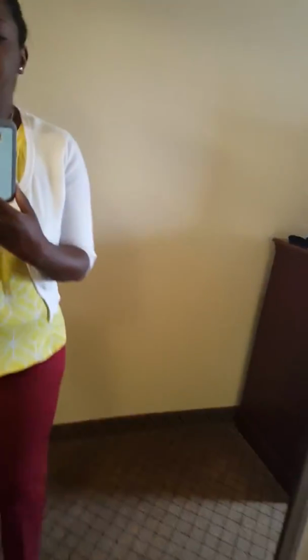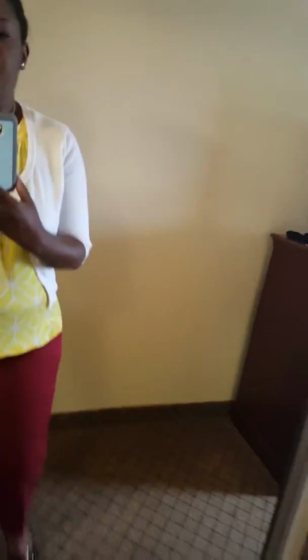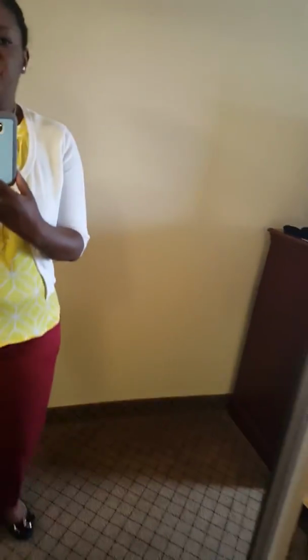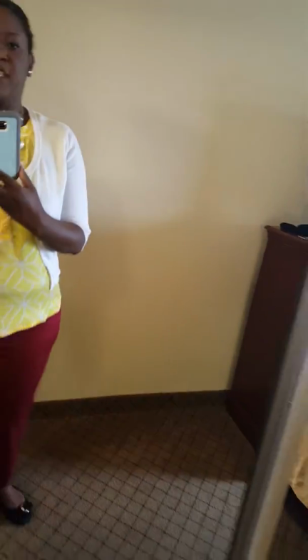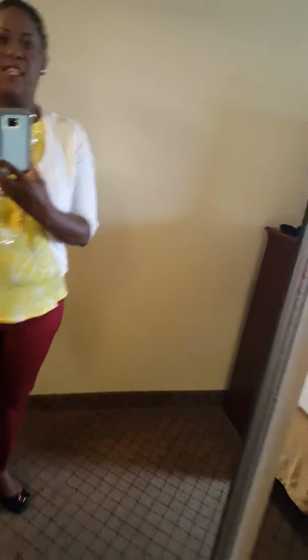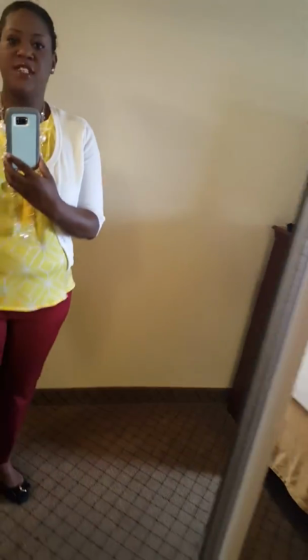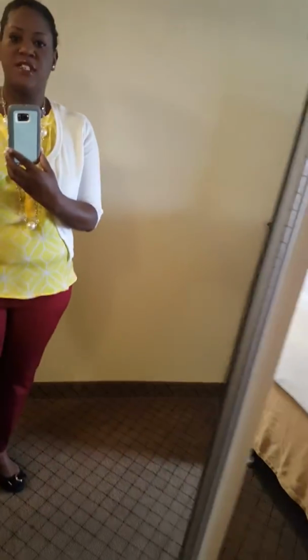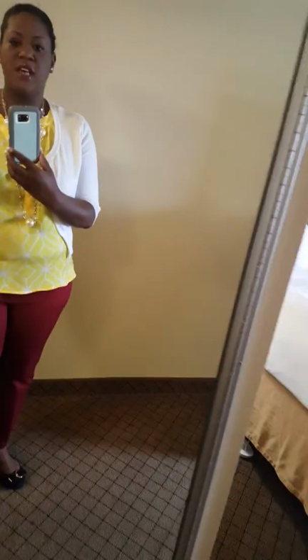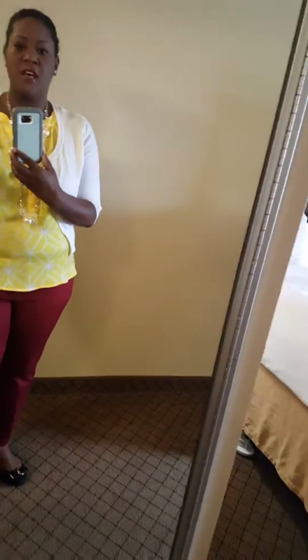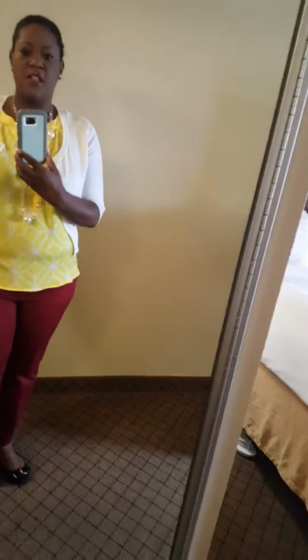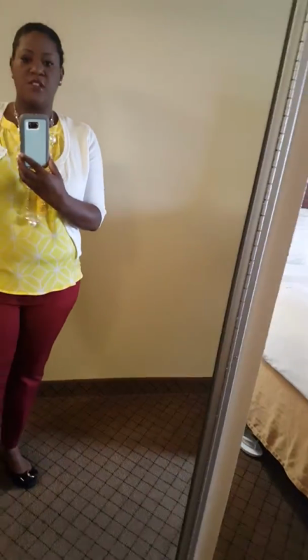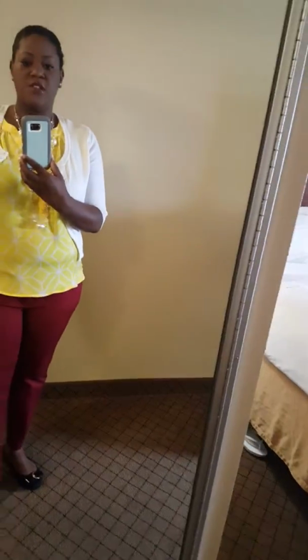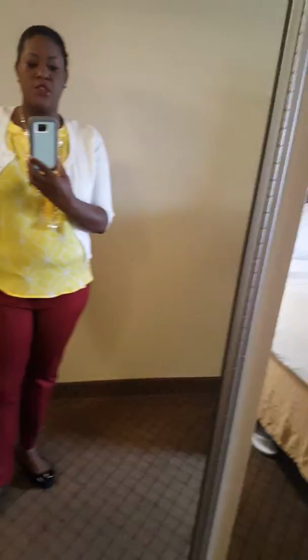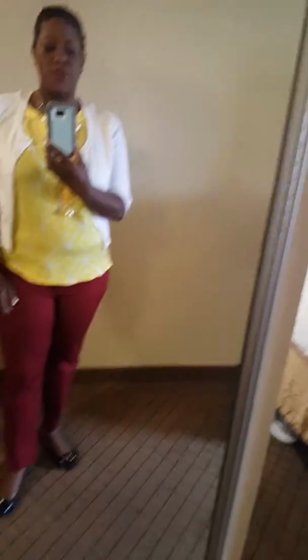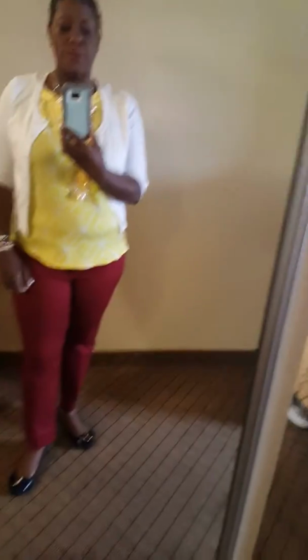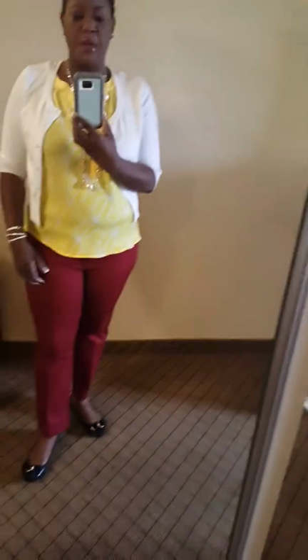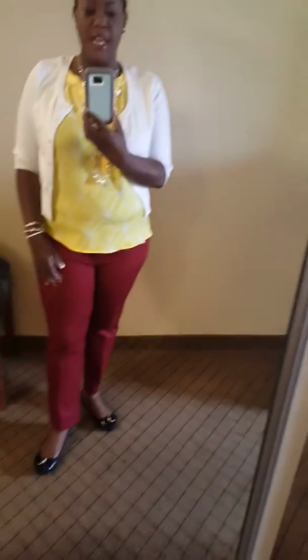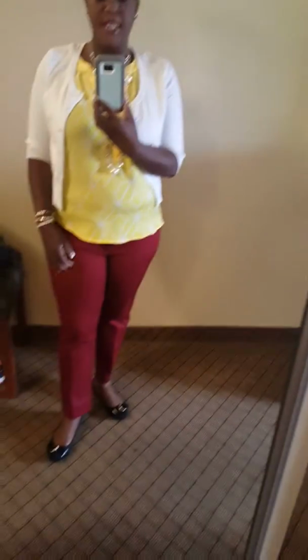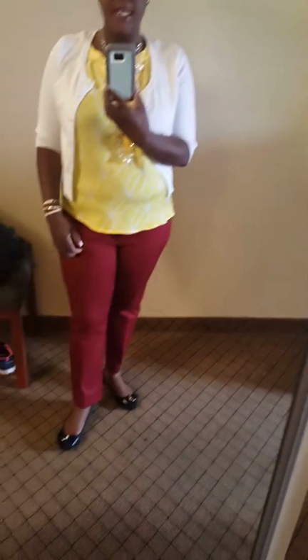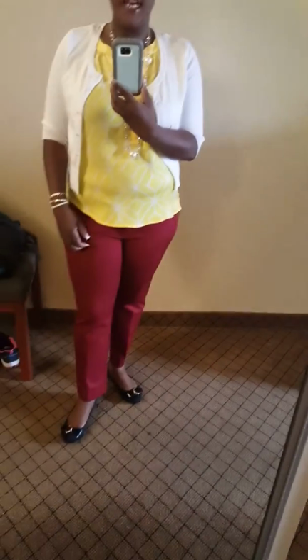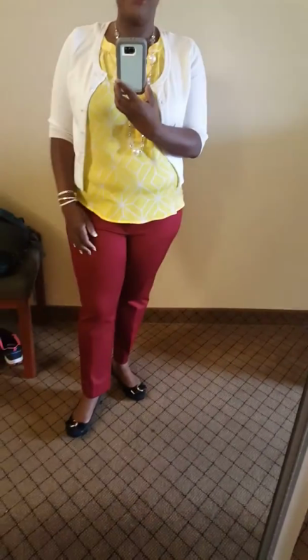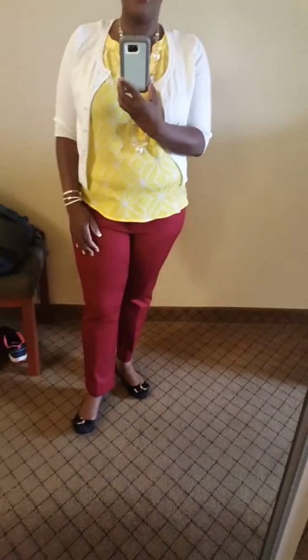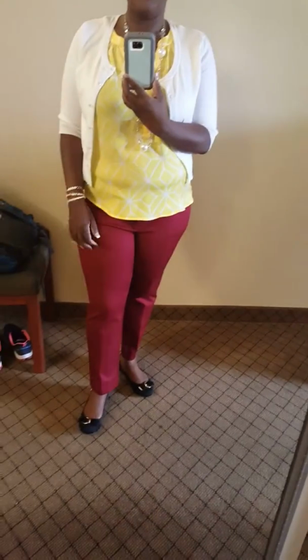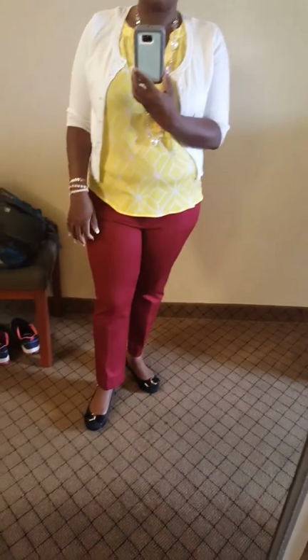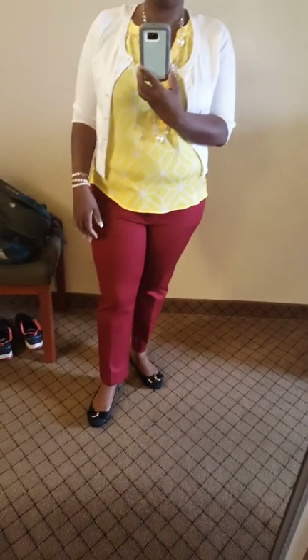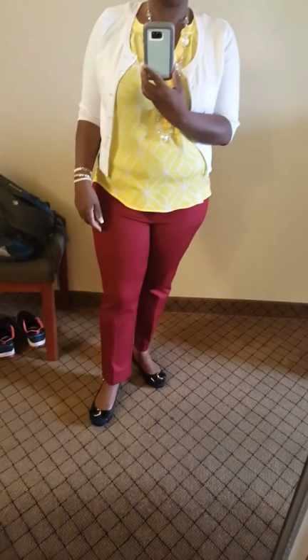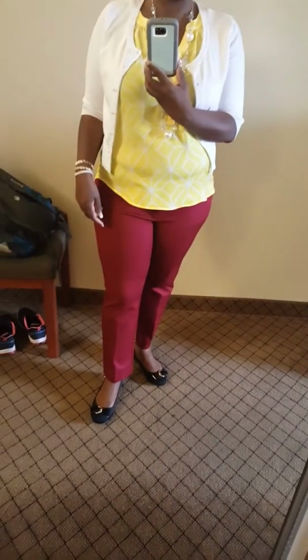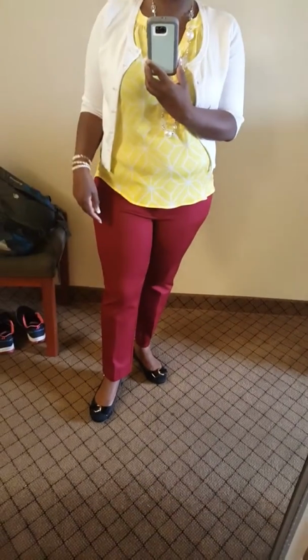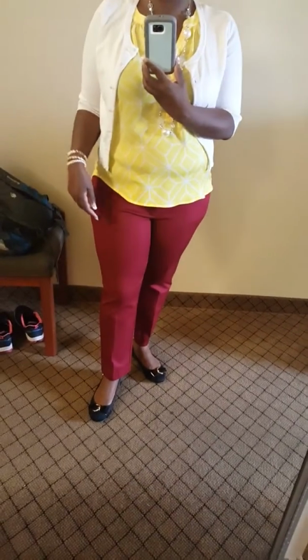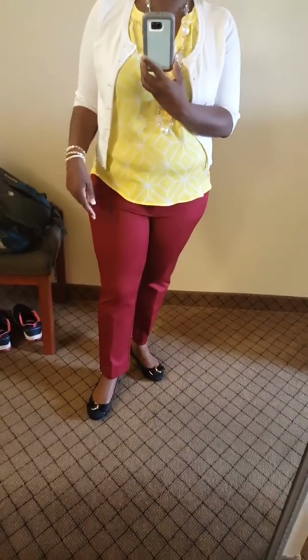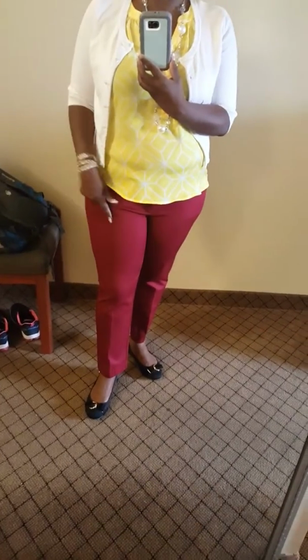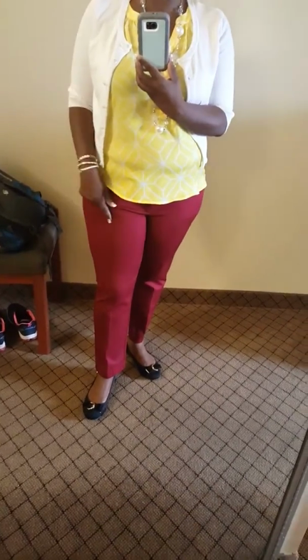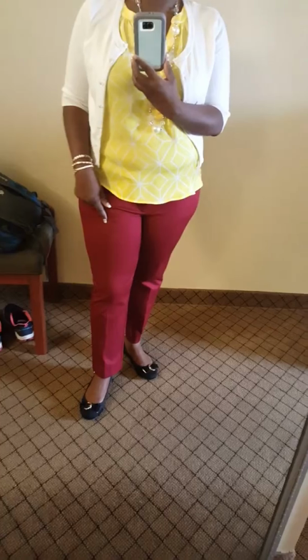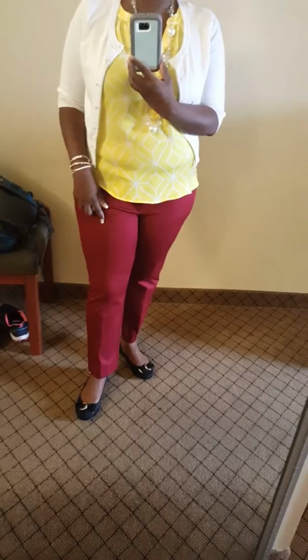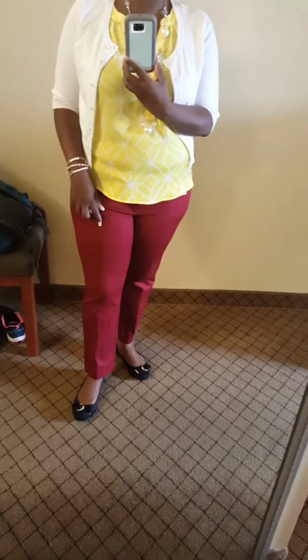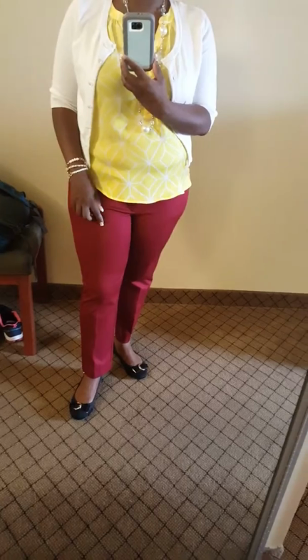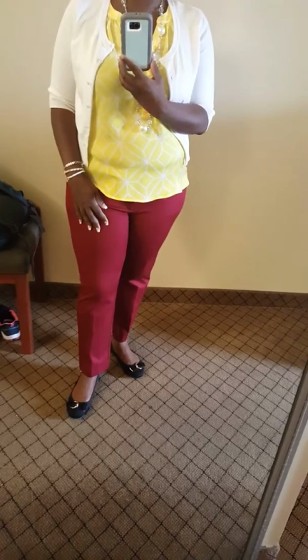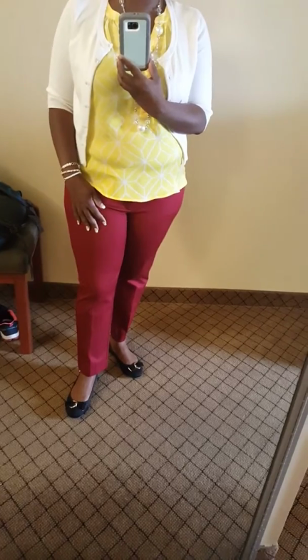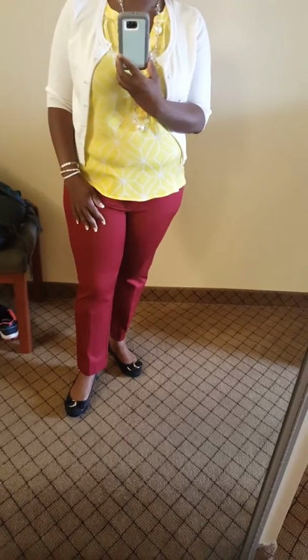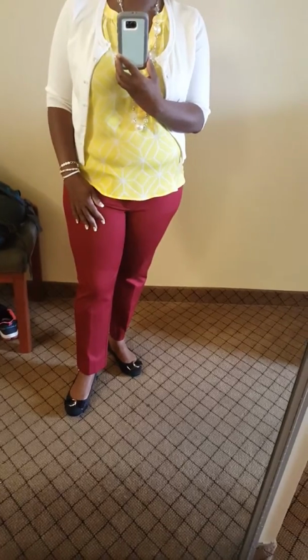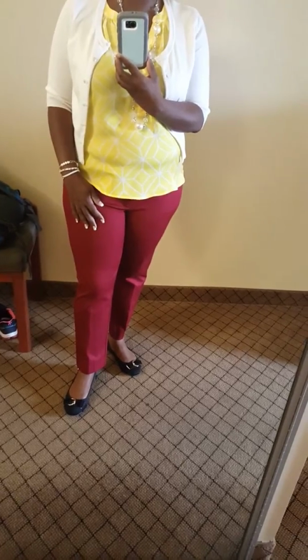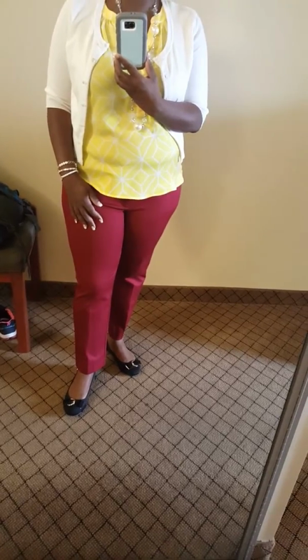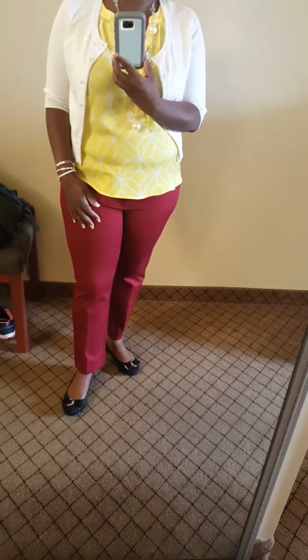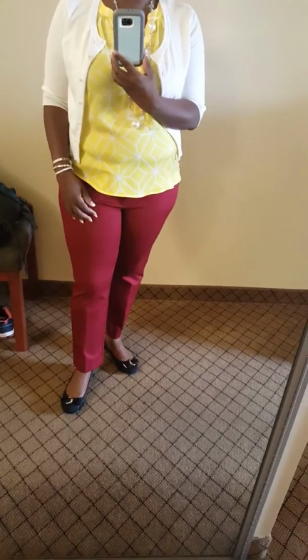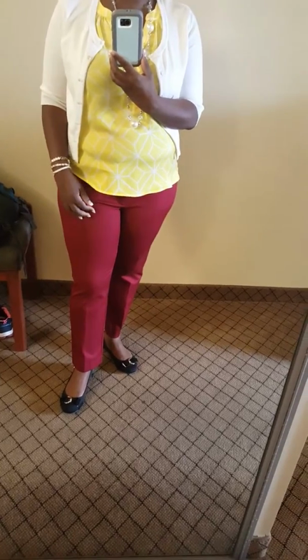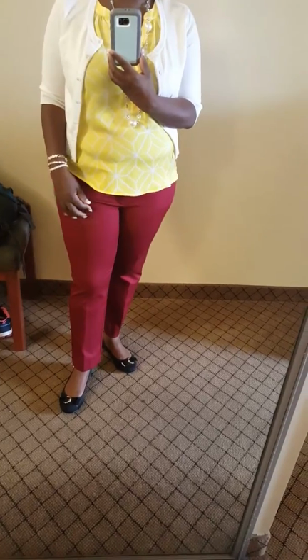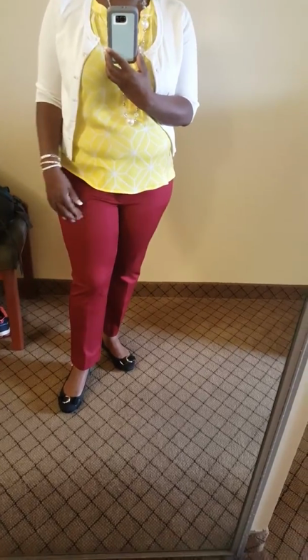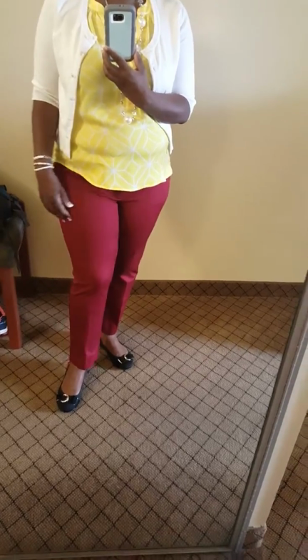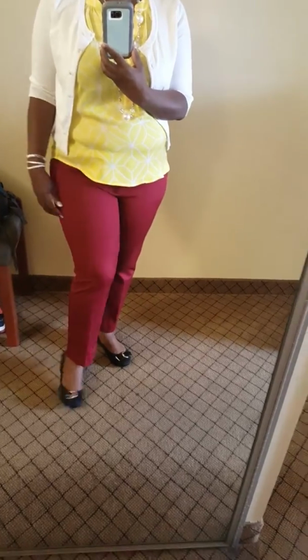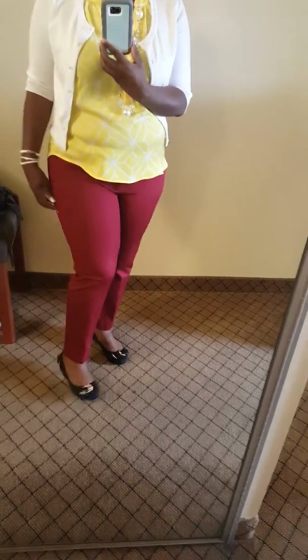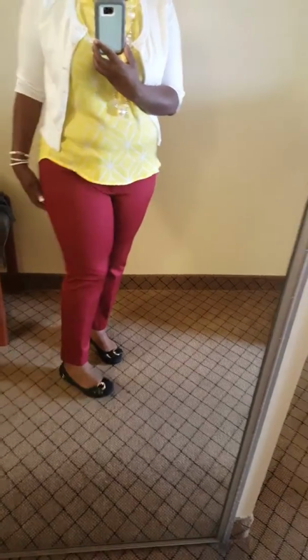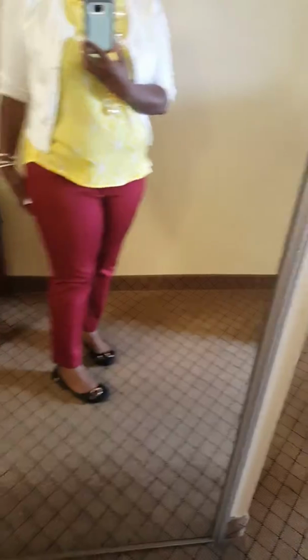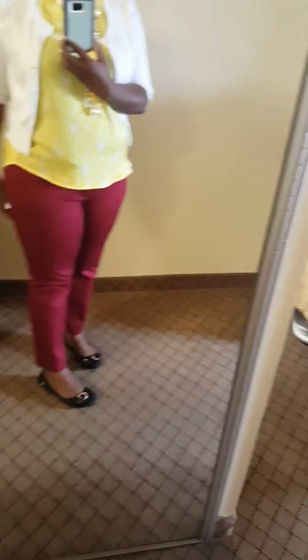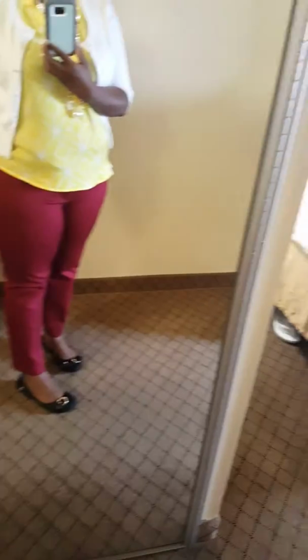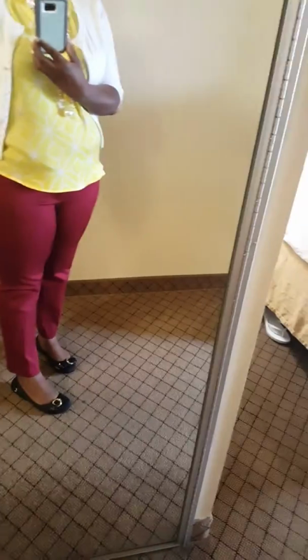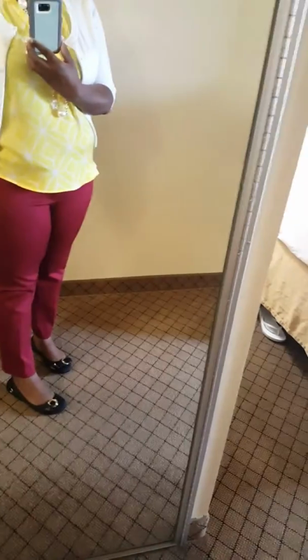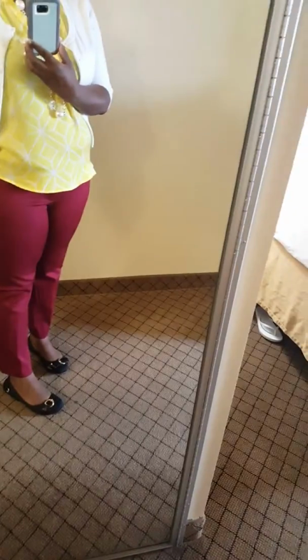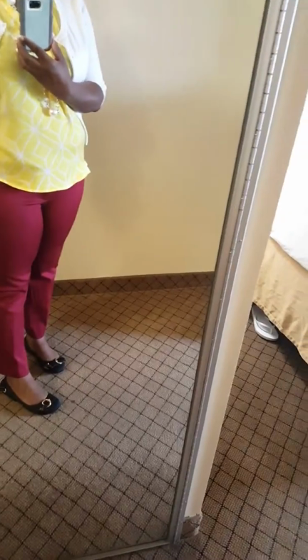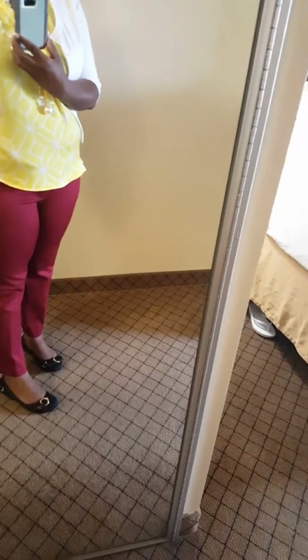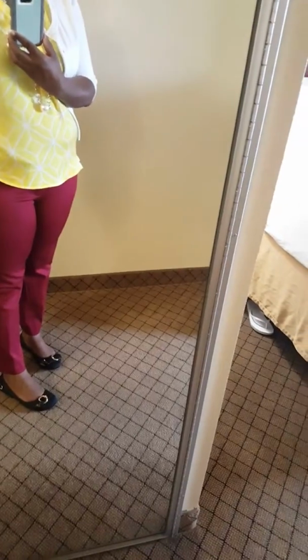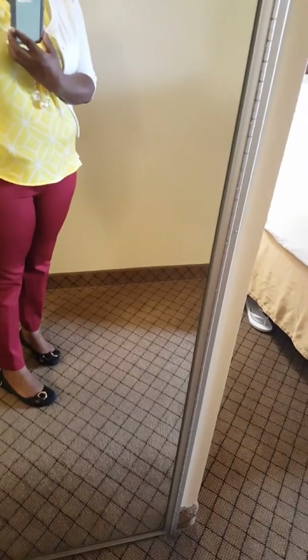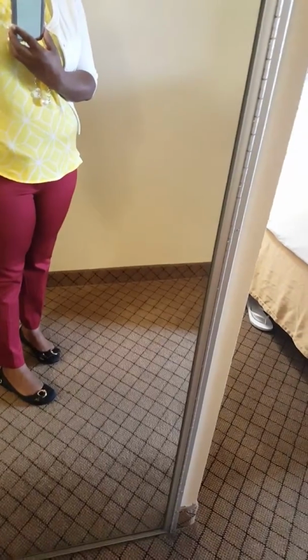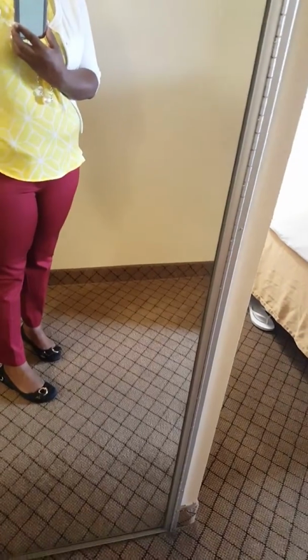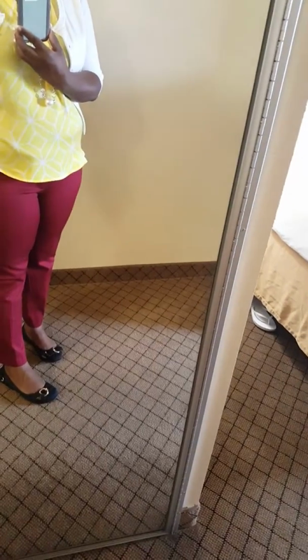These pants I actually got from Target last week before I came to Tennessee, and they're also in a cranberry color.